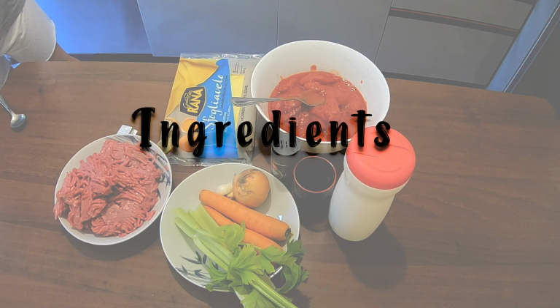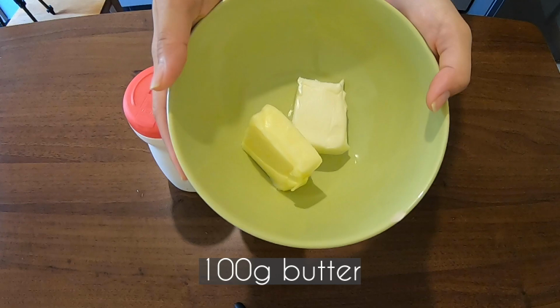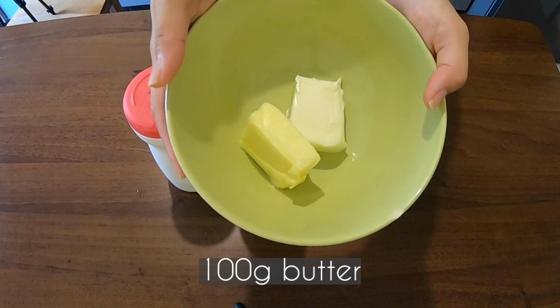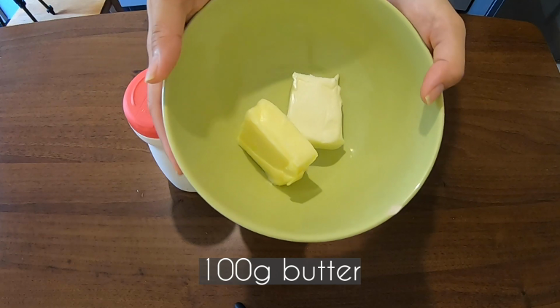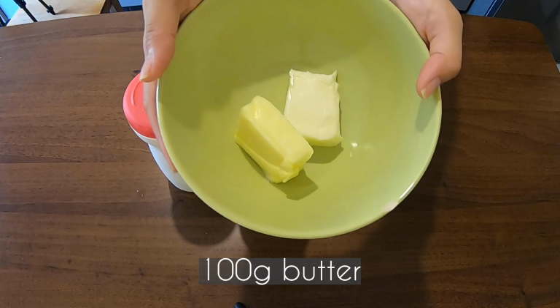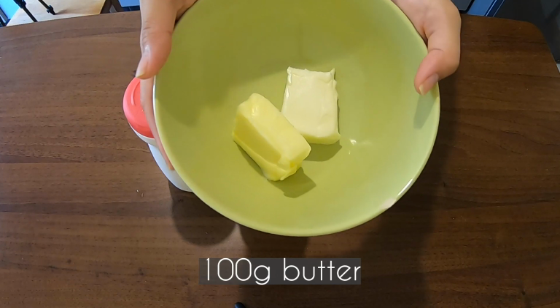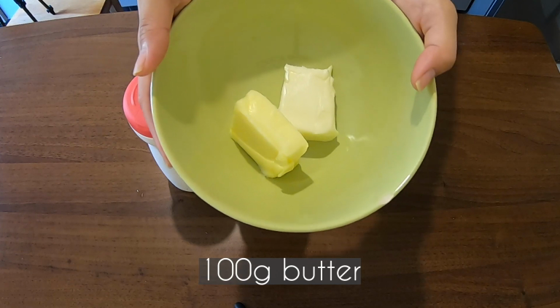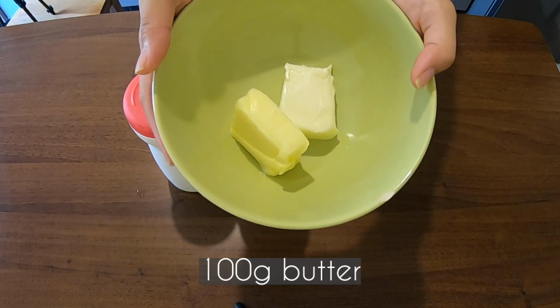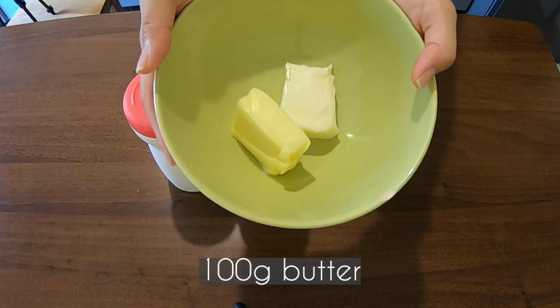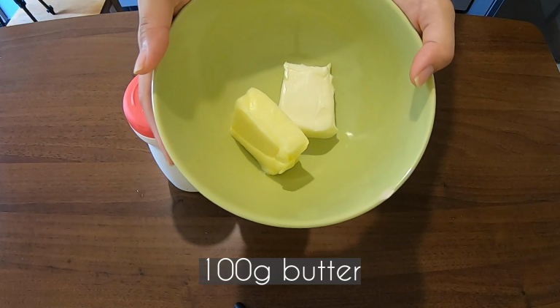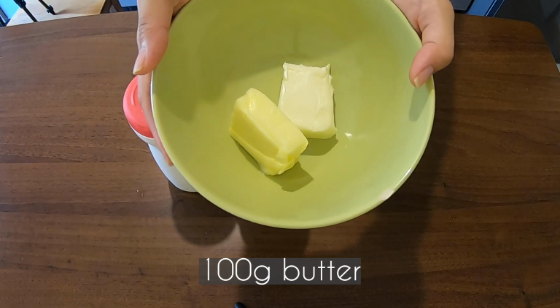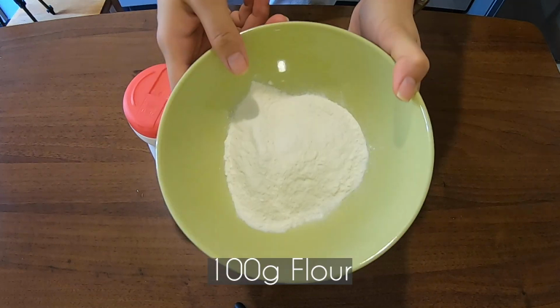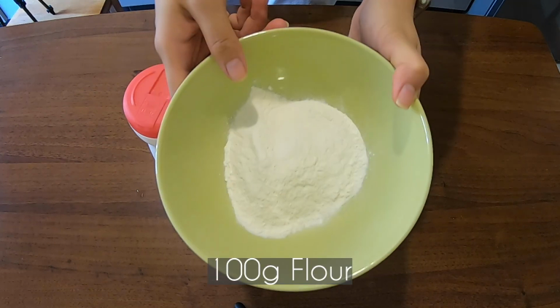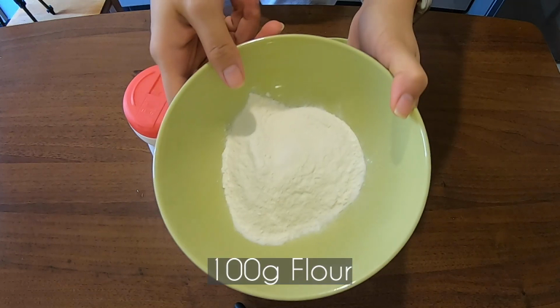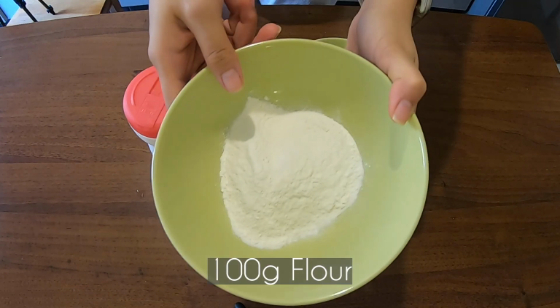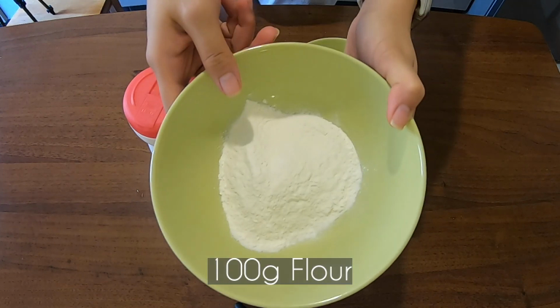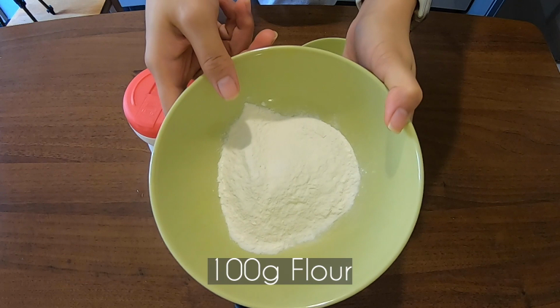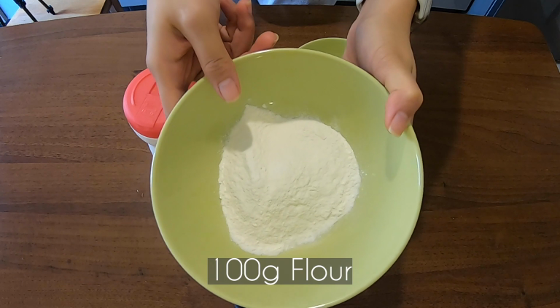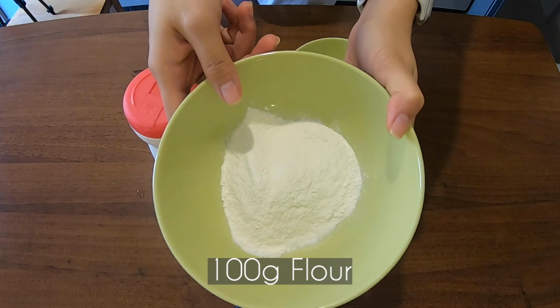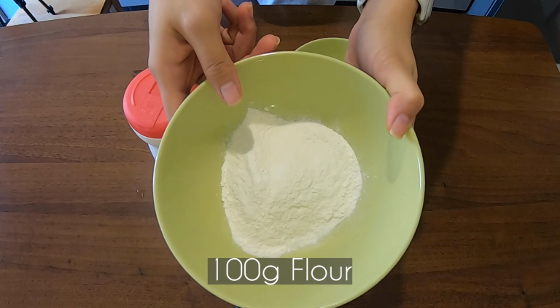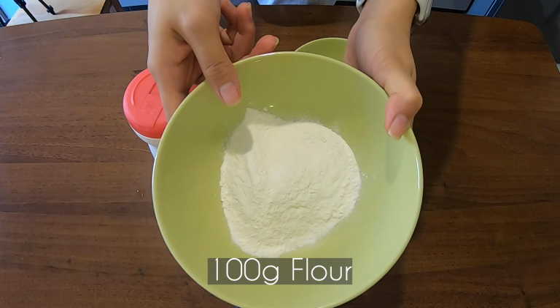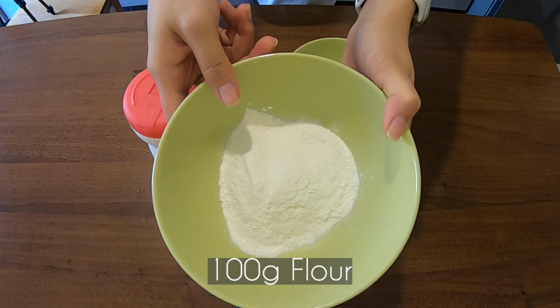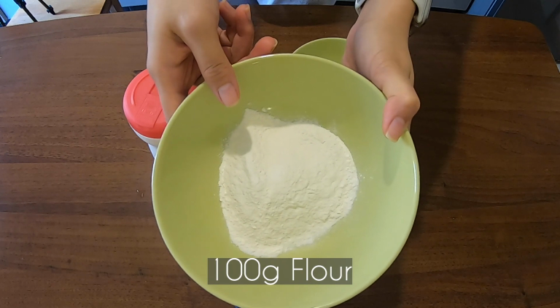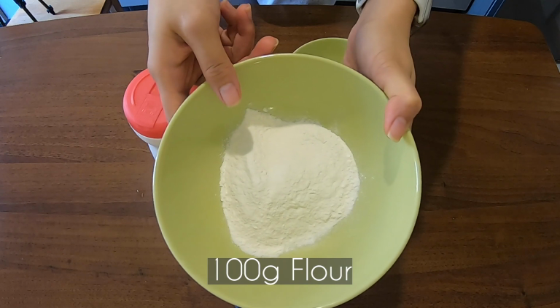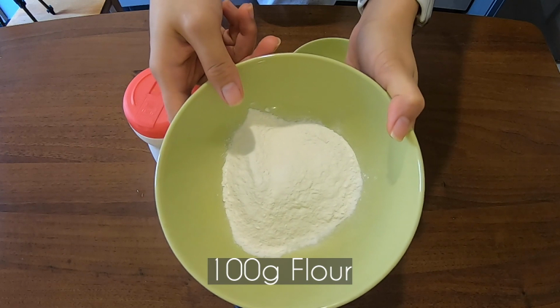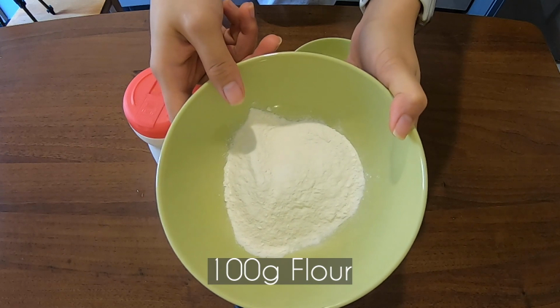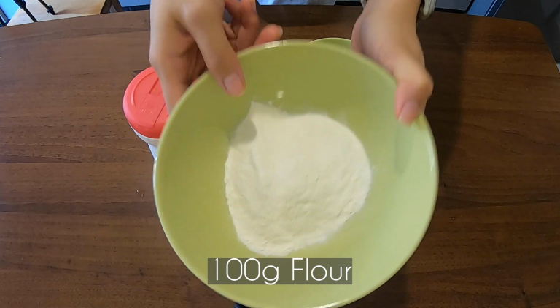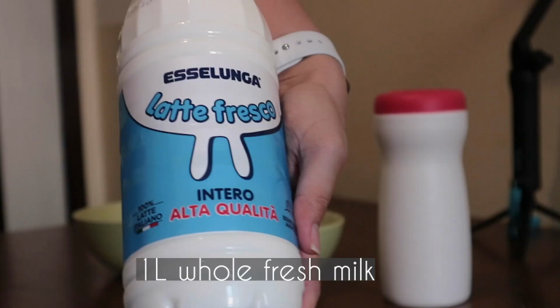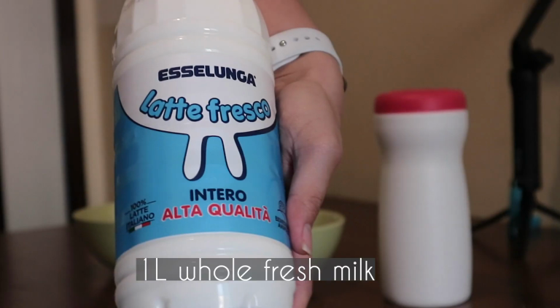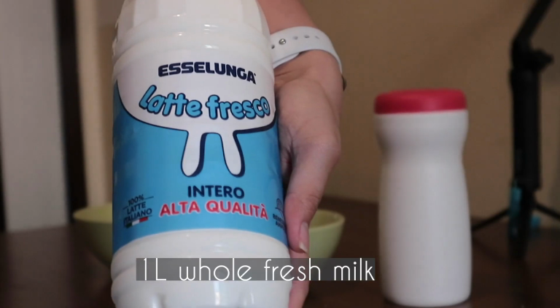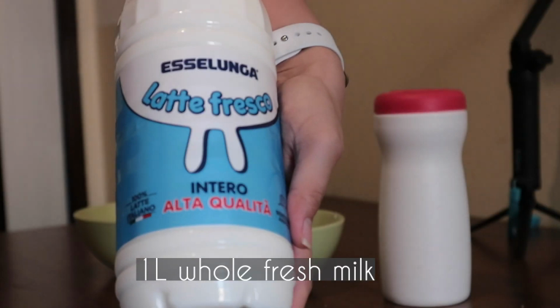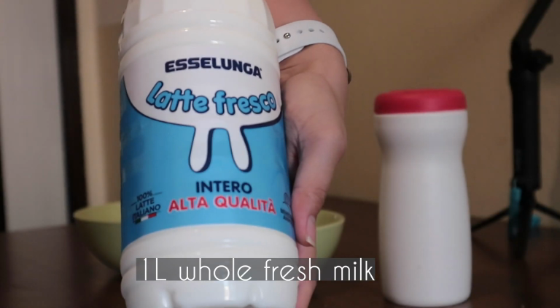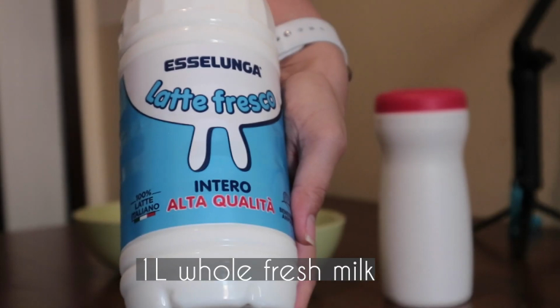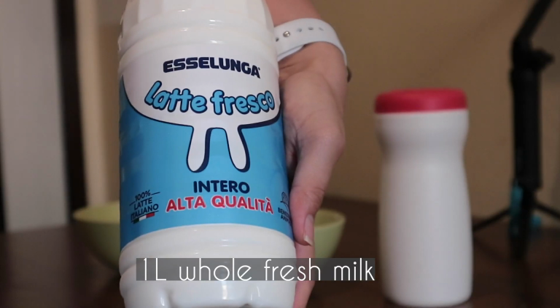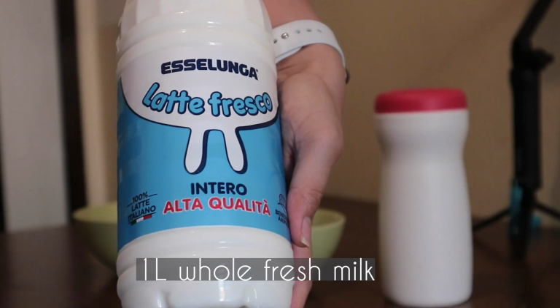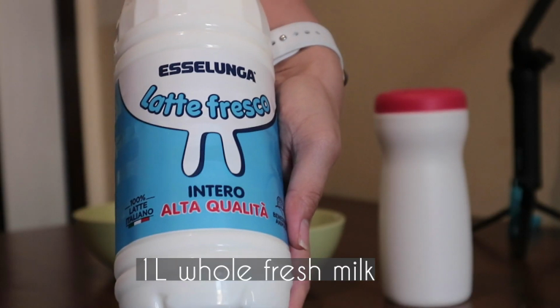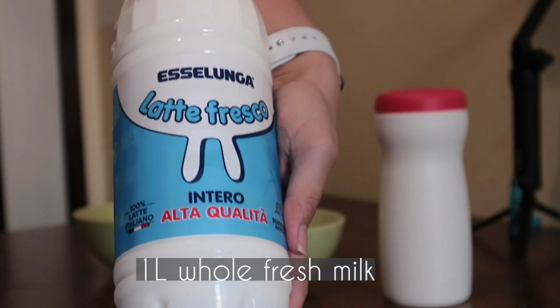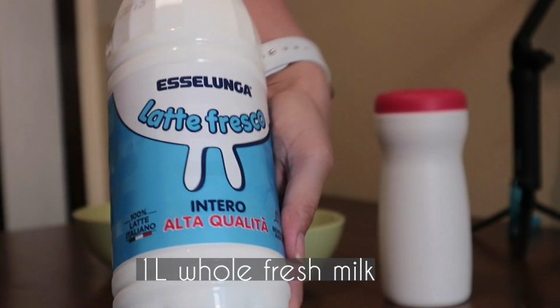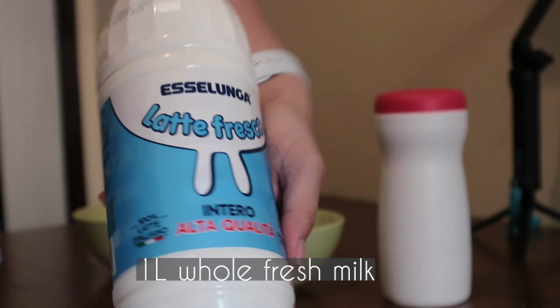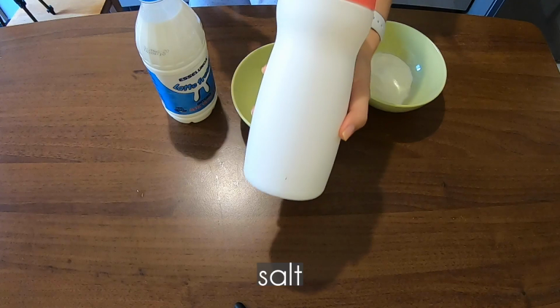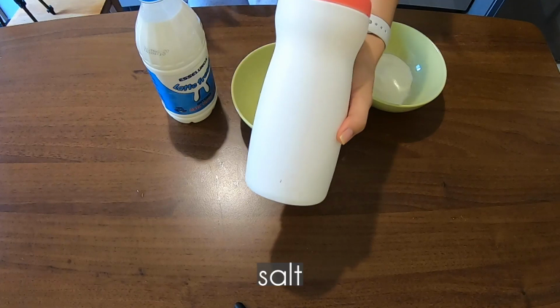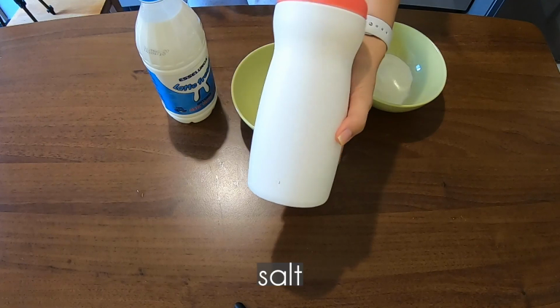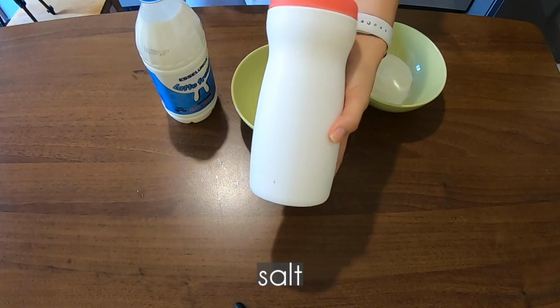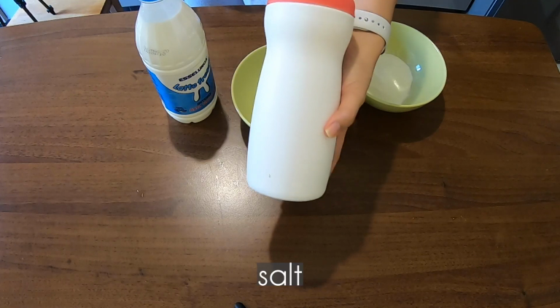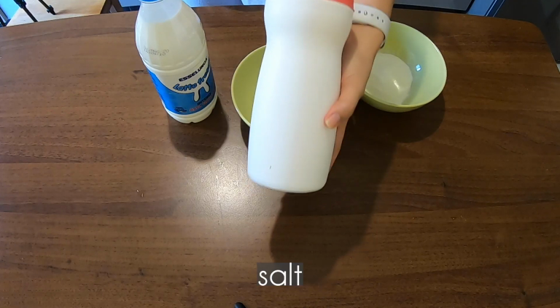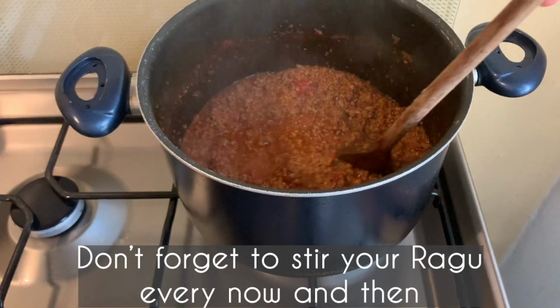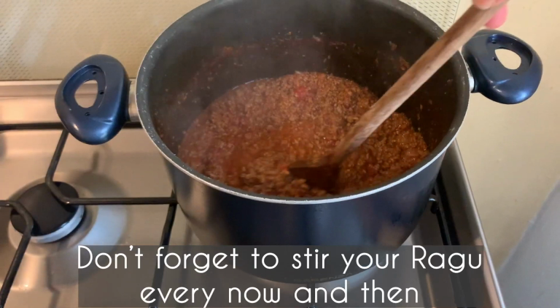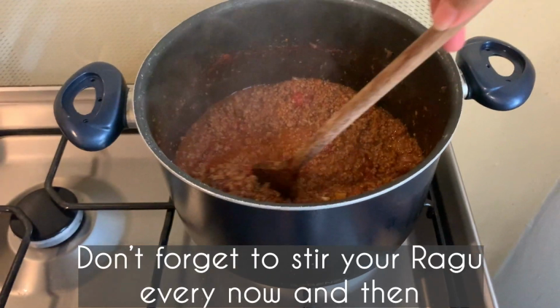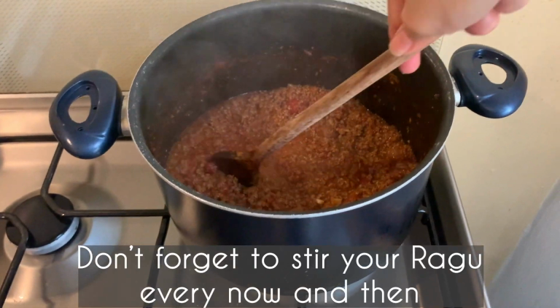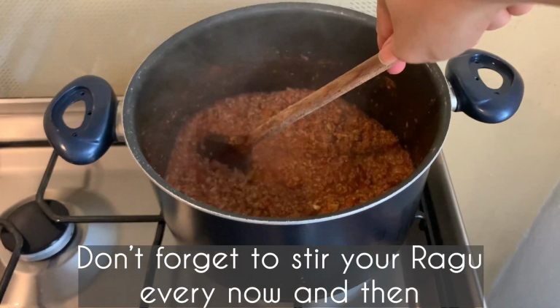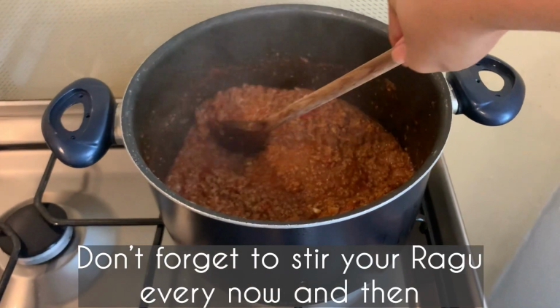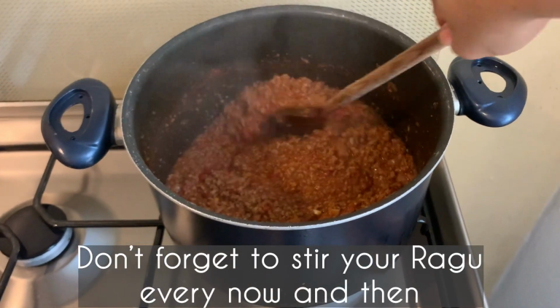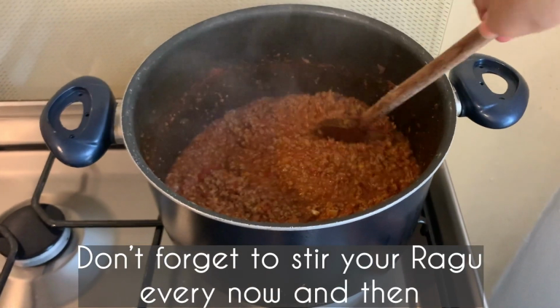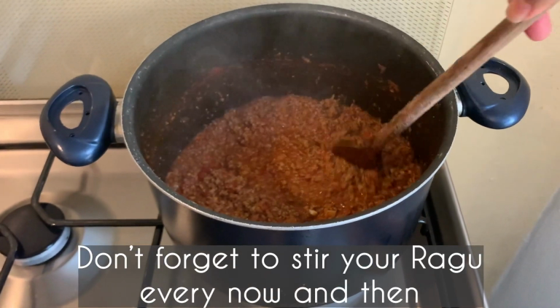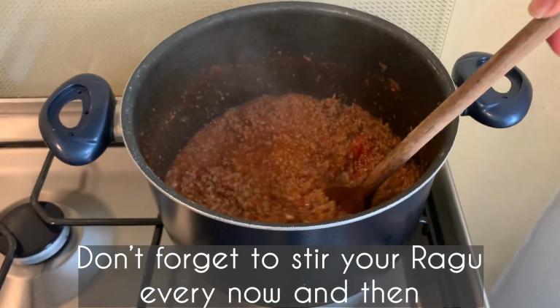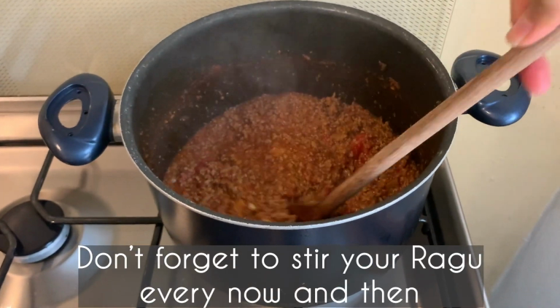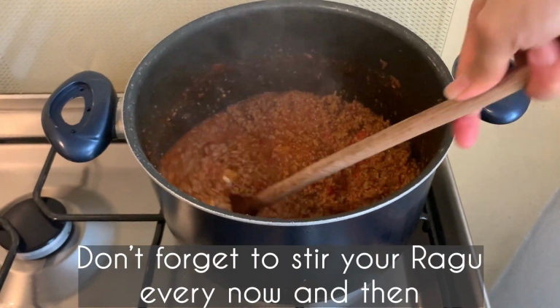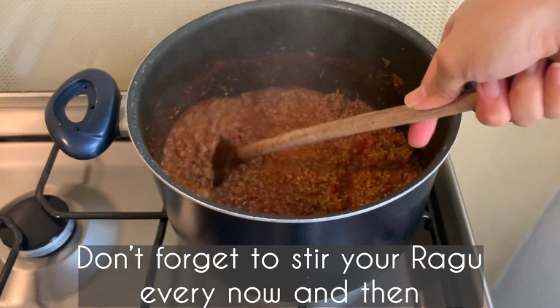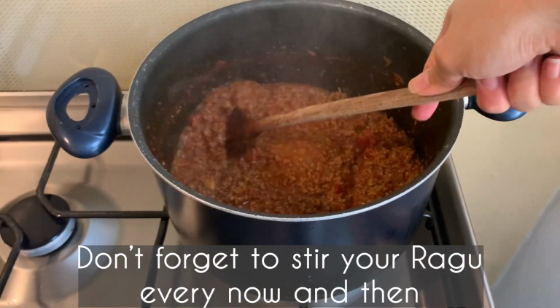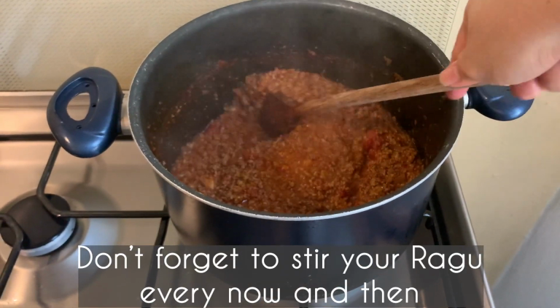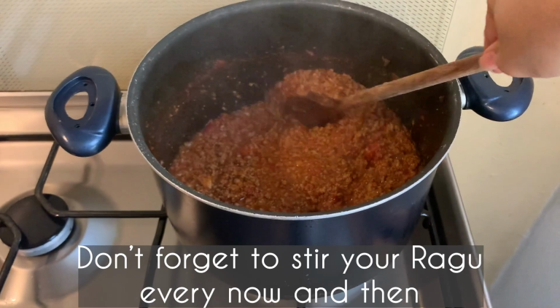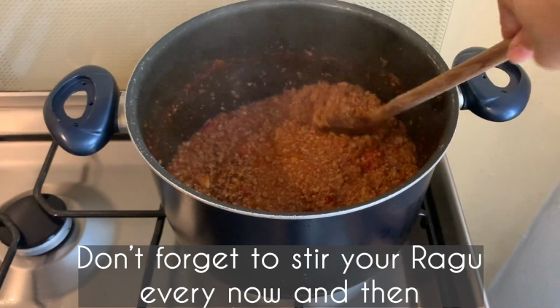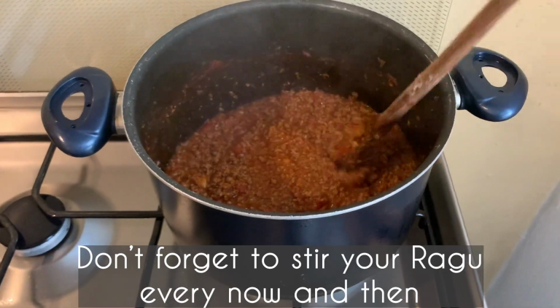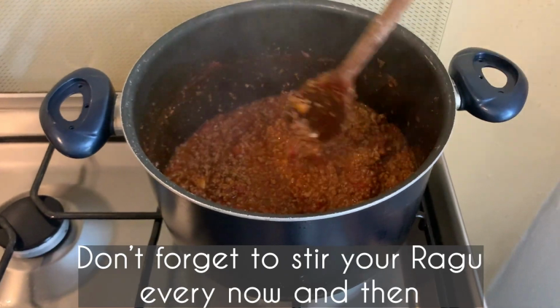For the béchamel: 100 grams butter, 100 grams flour, 1 liter whole fresh milk, and salt. Don't forget to stir your ragu every now and then.